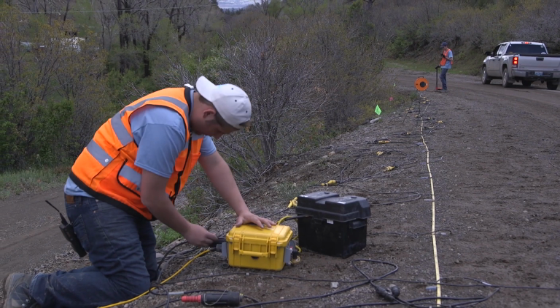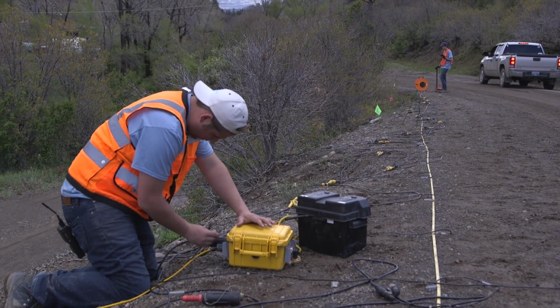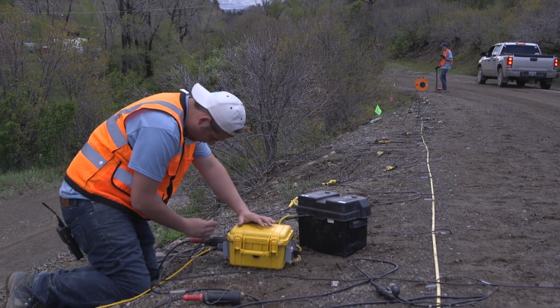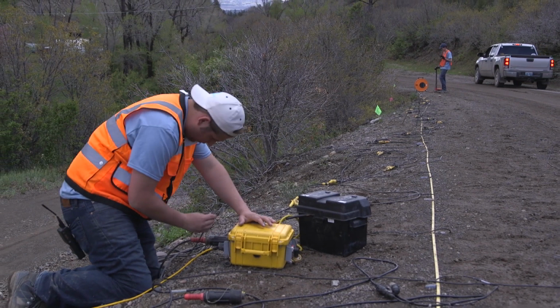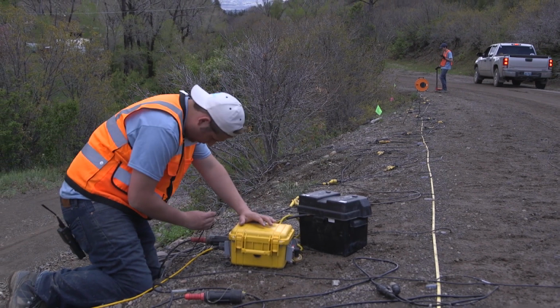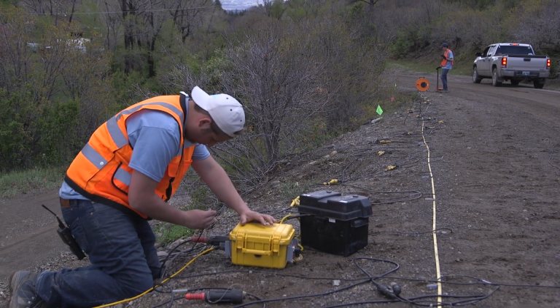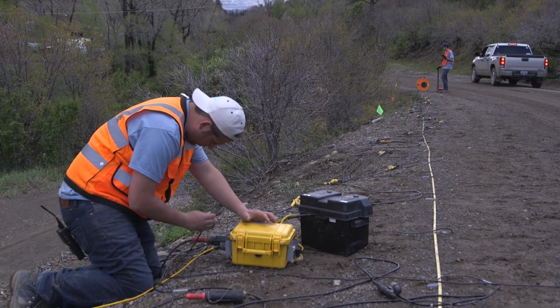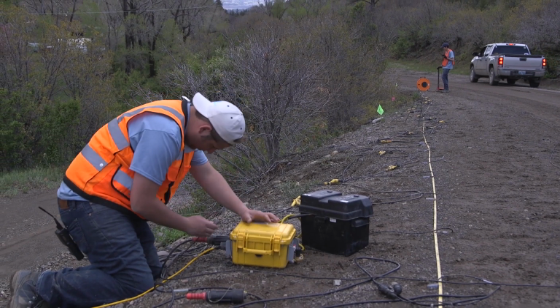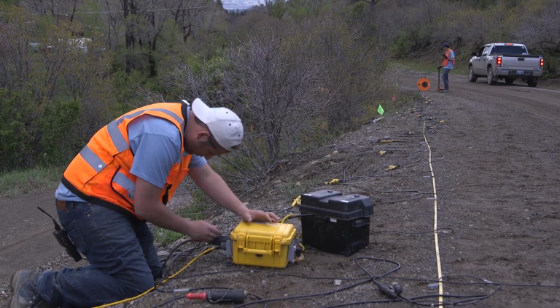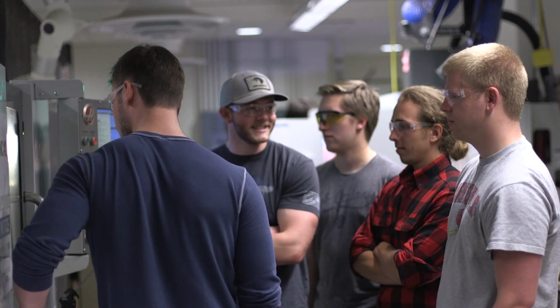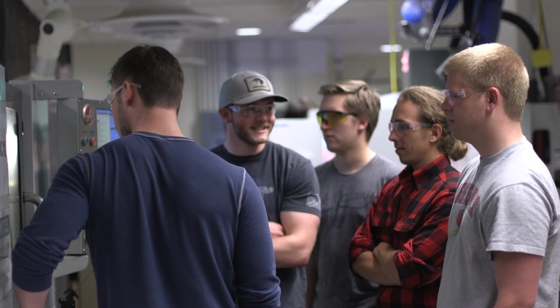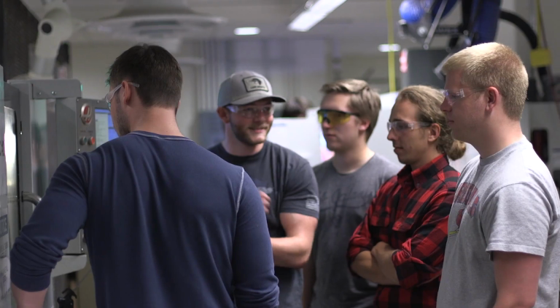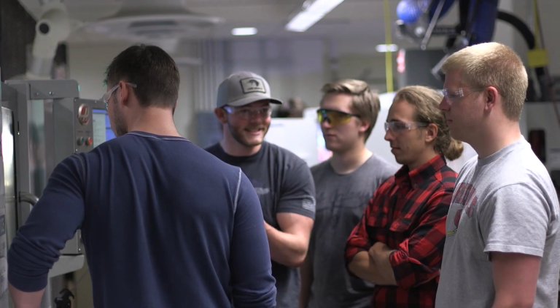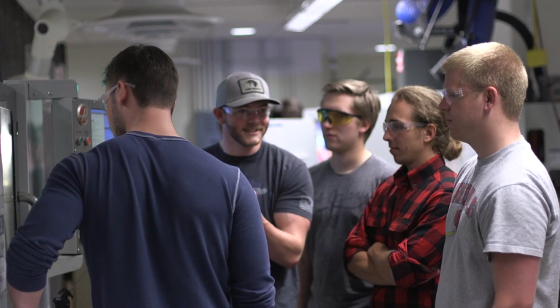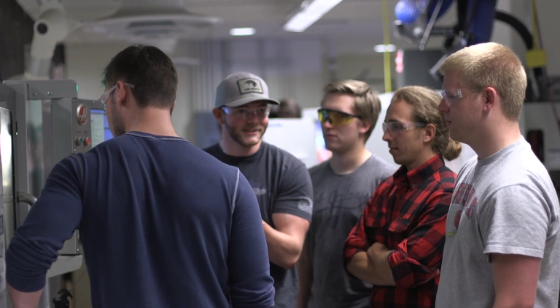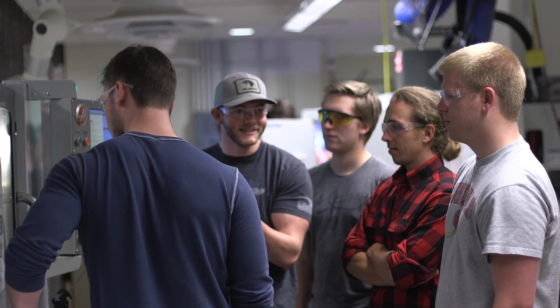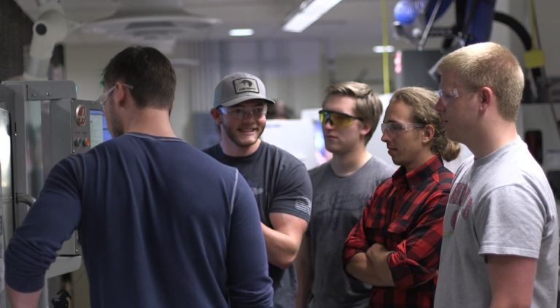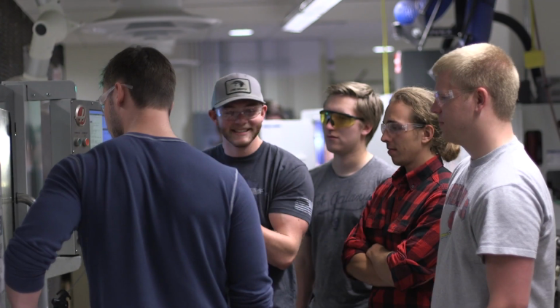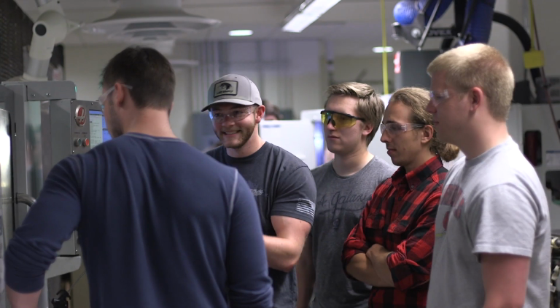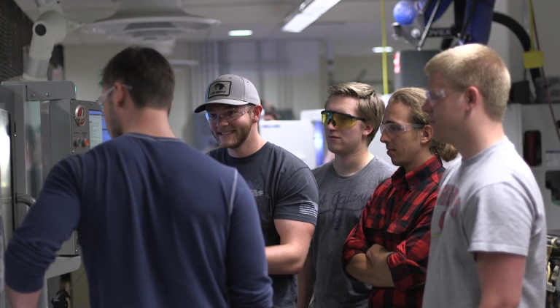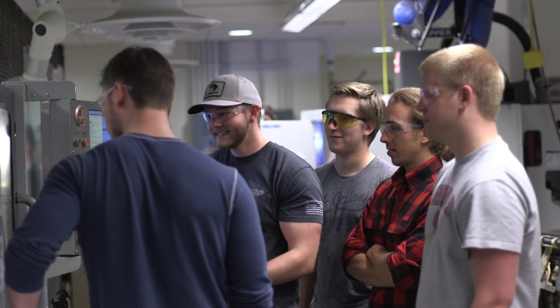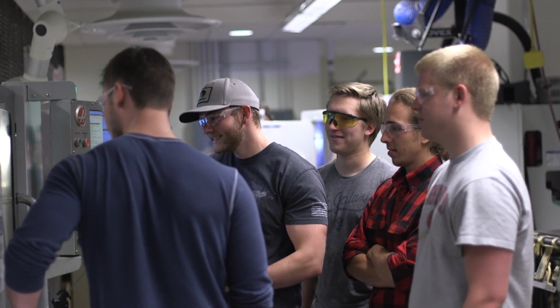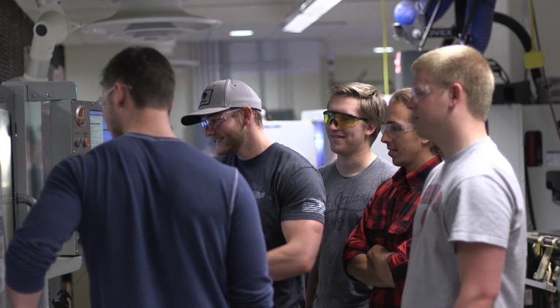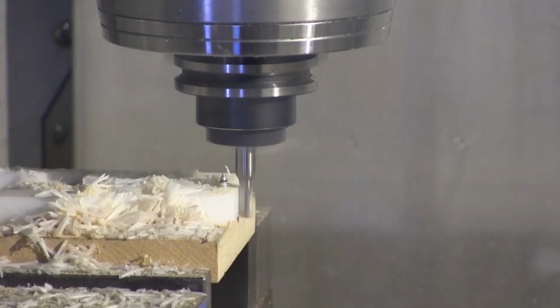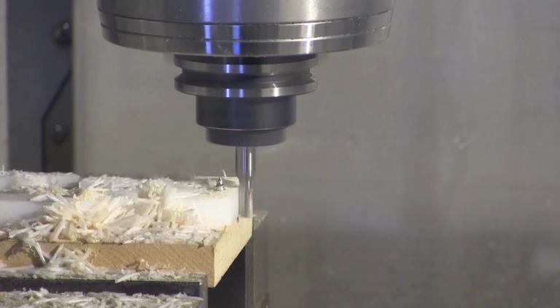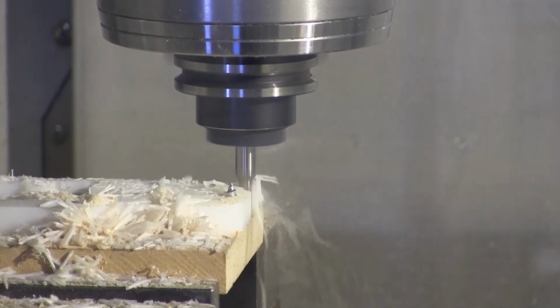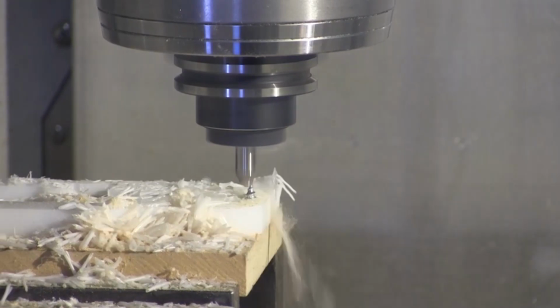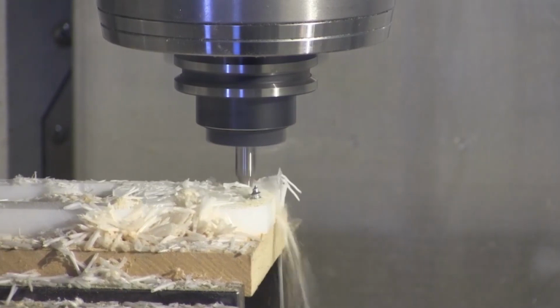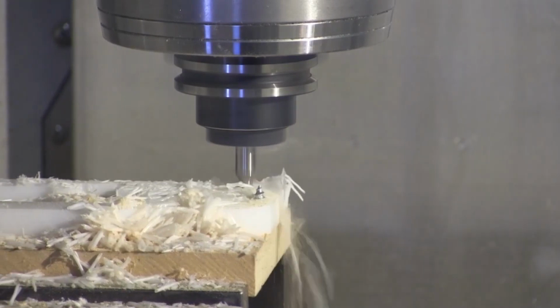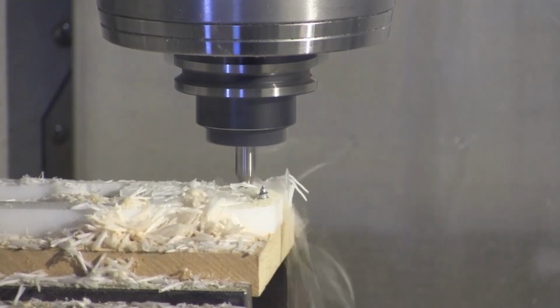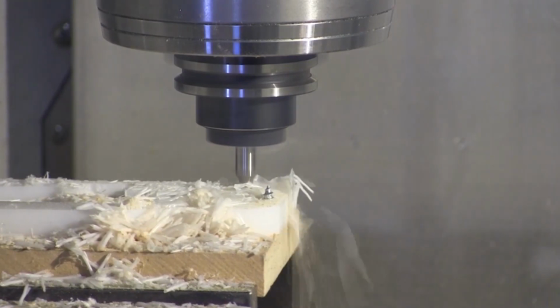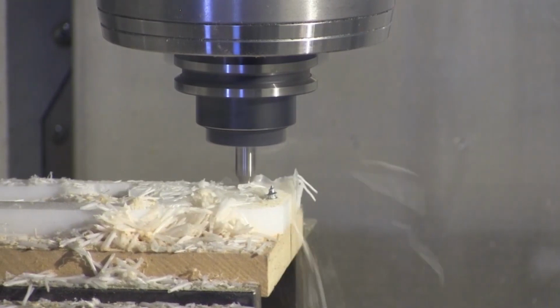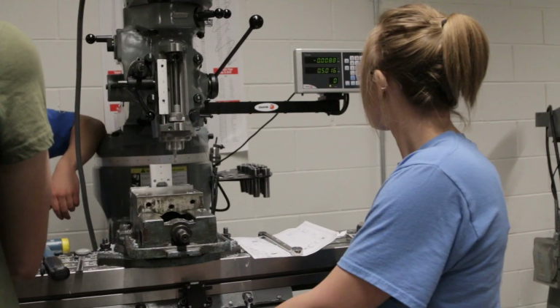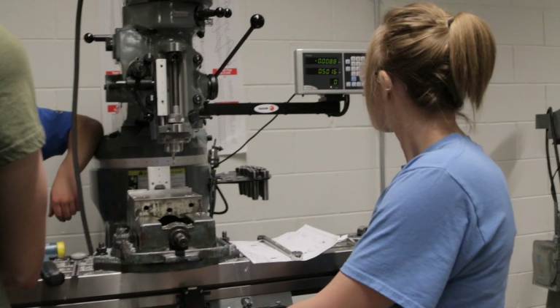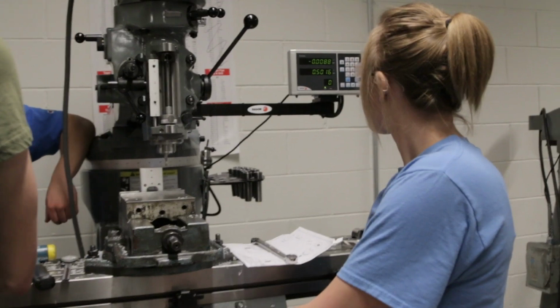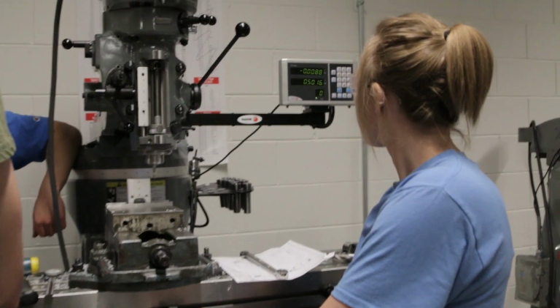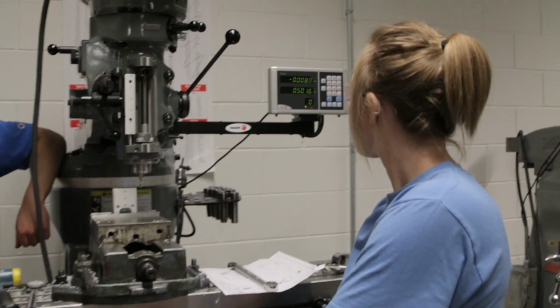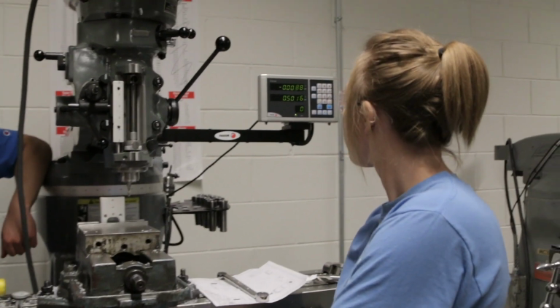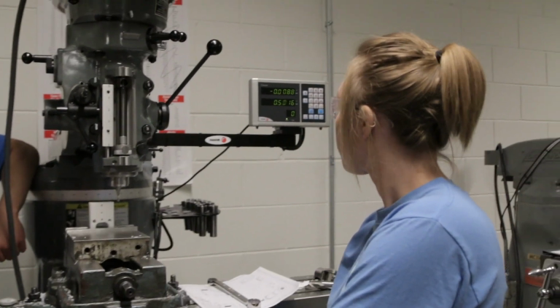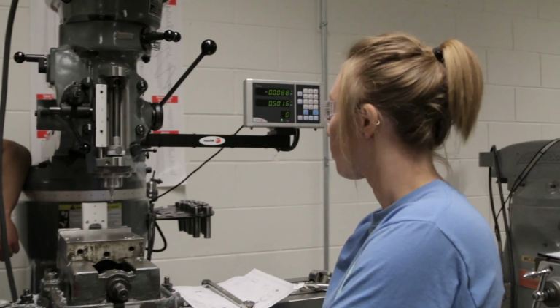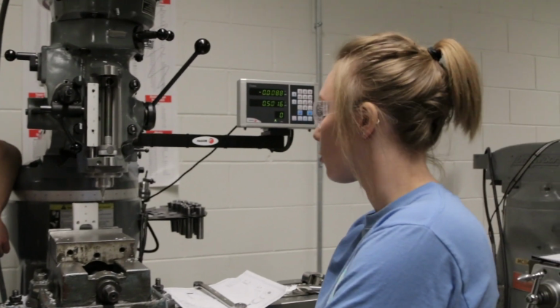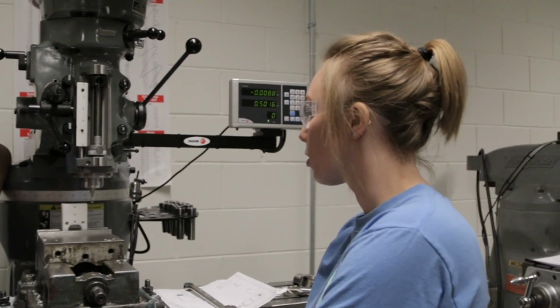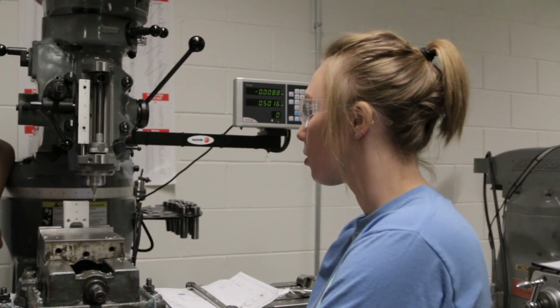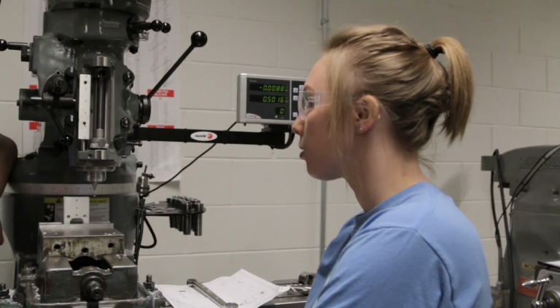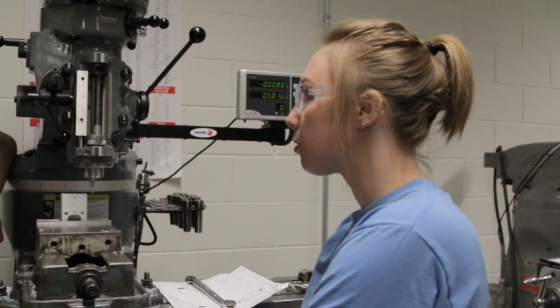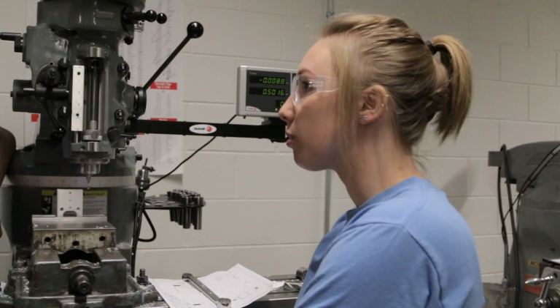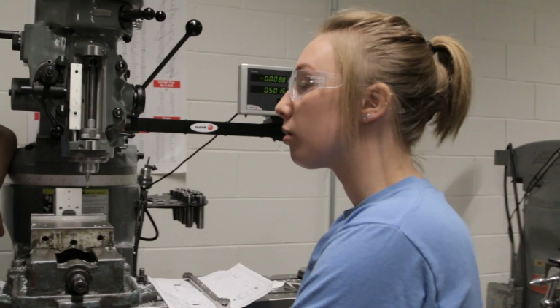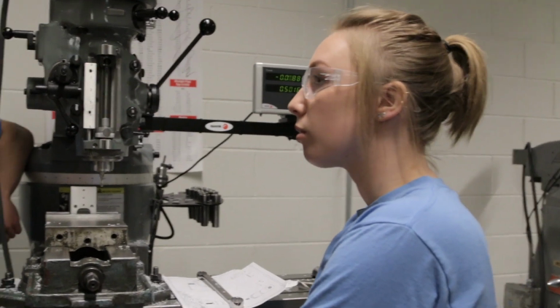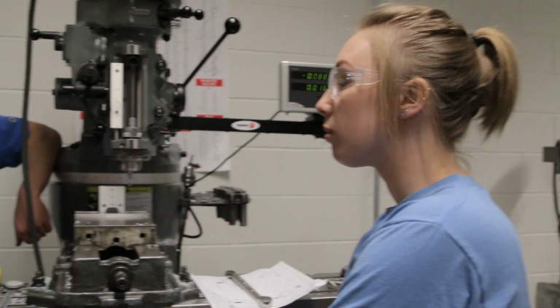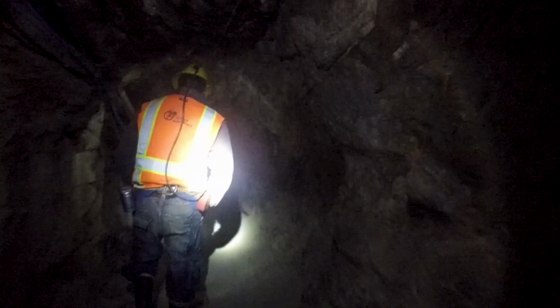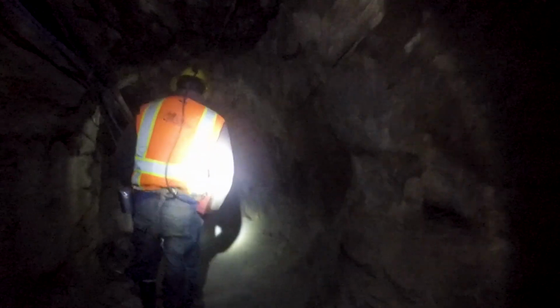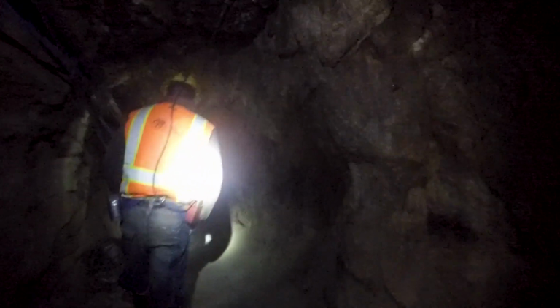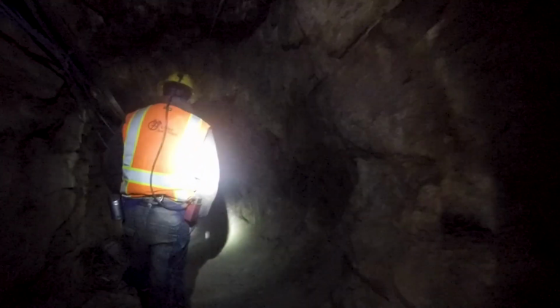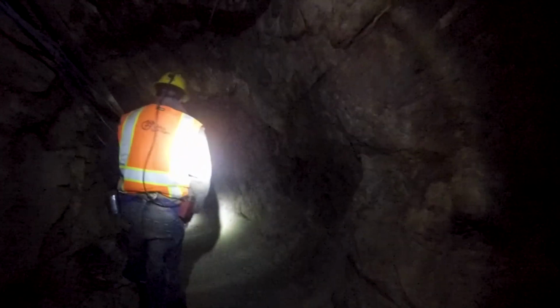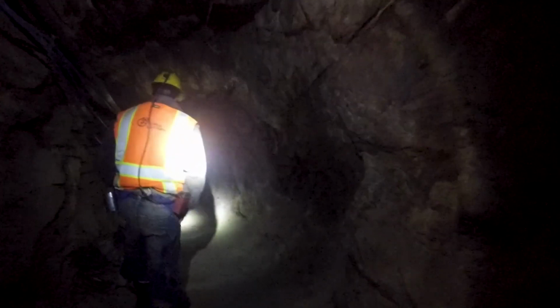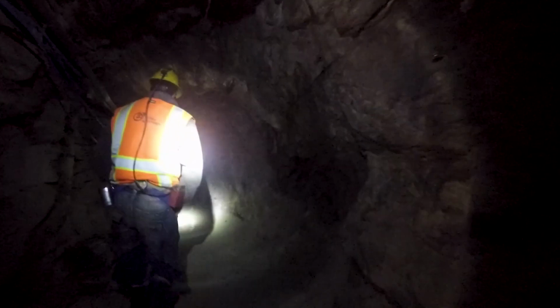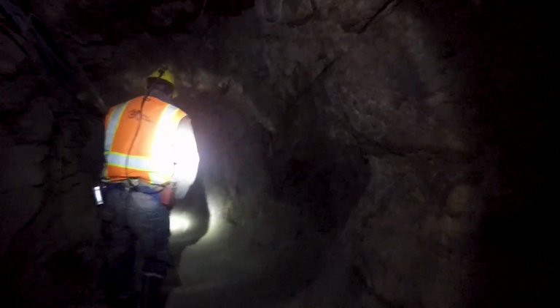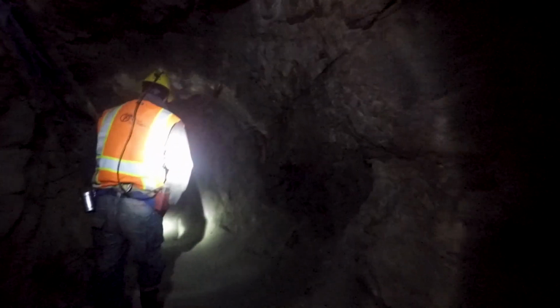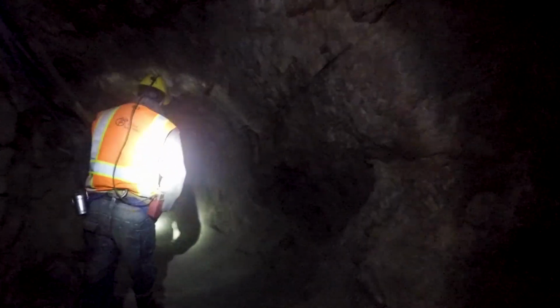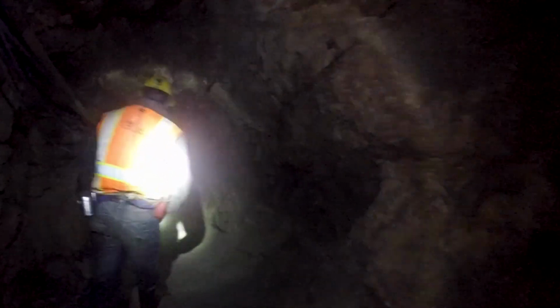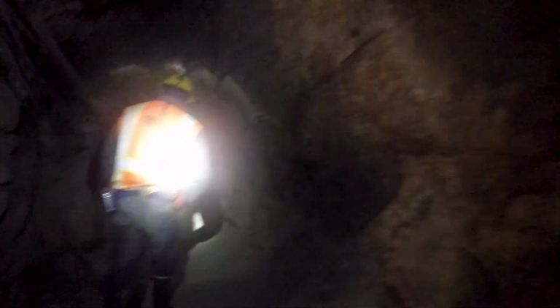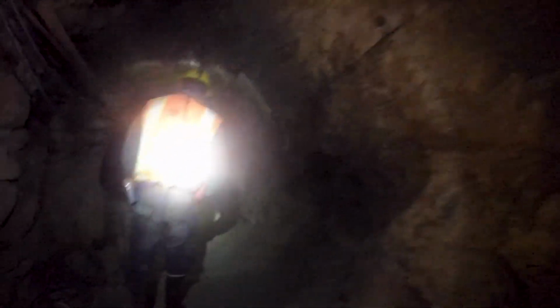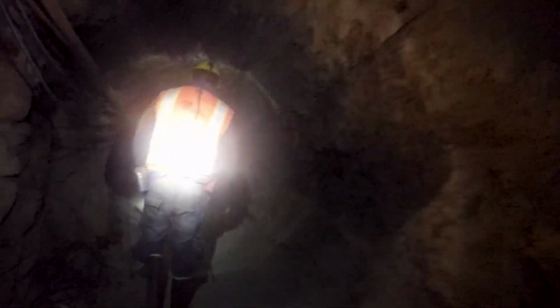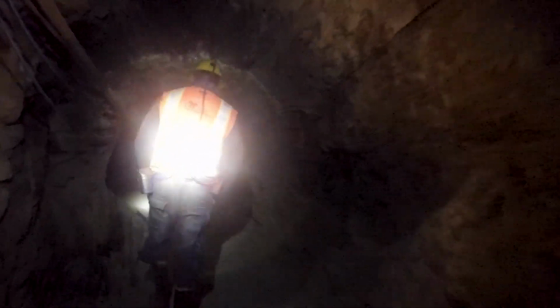Field Session helps hone your skills as a scientist, mathematician, or engineer and helps build your professional network.